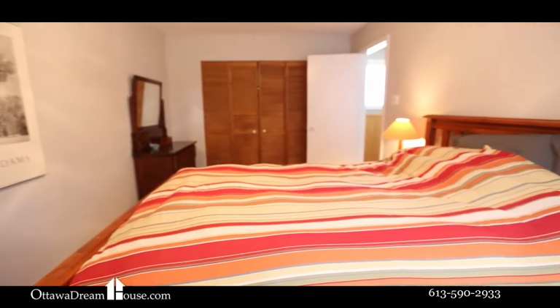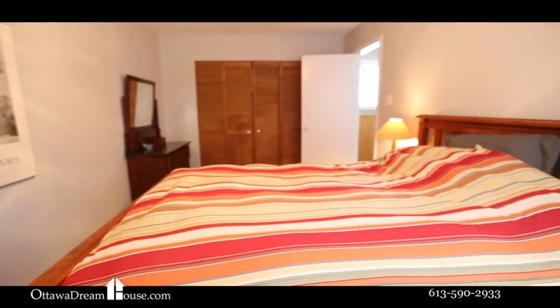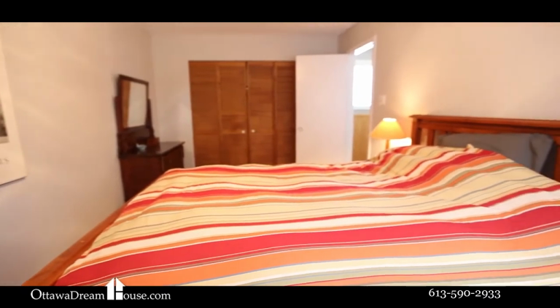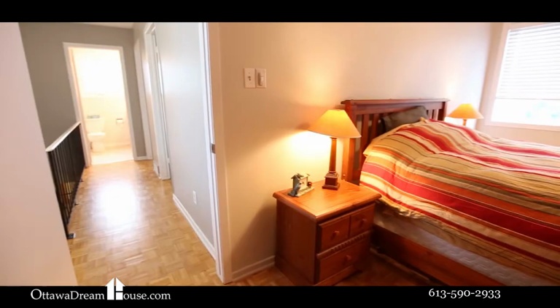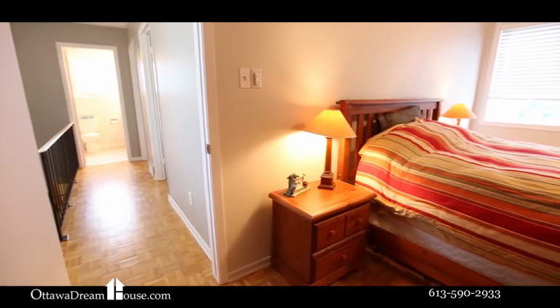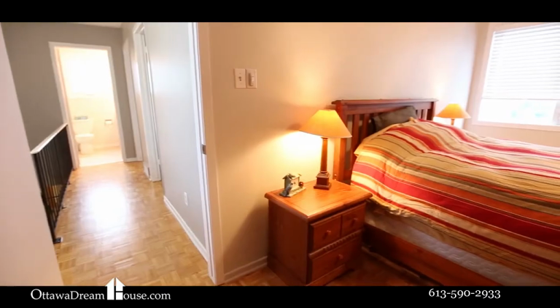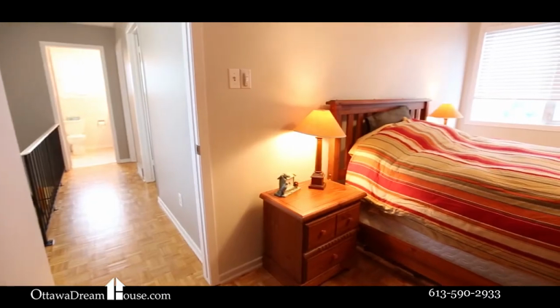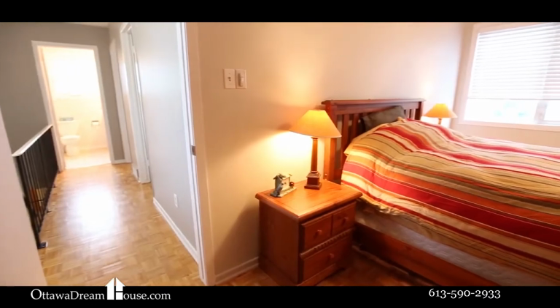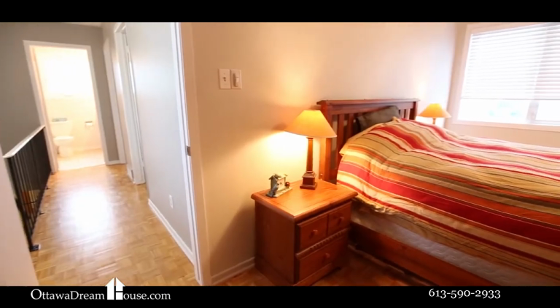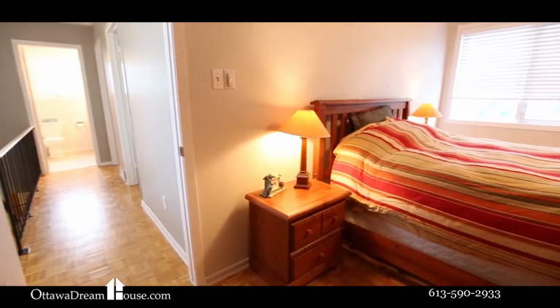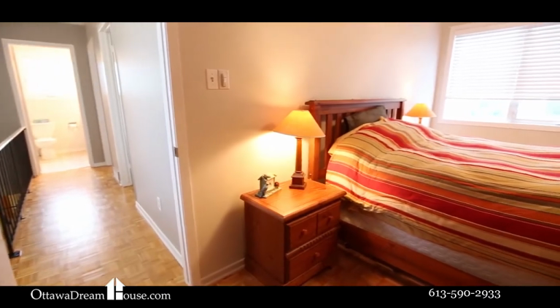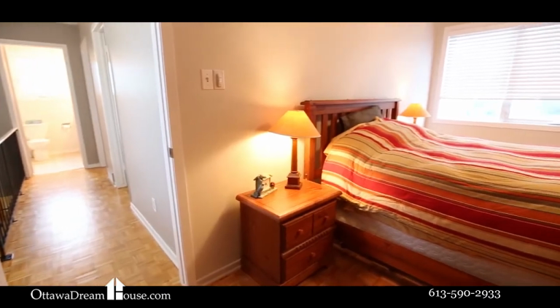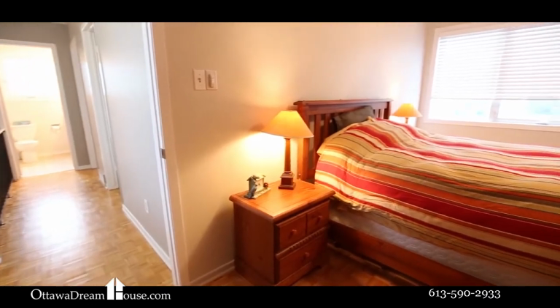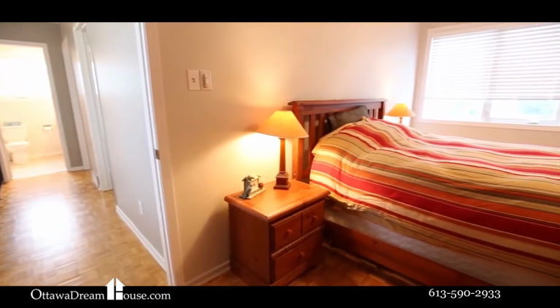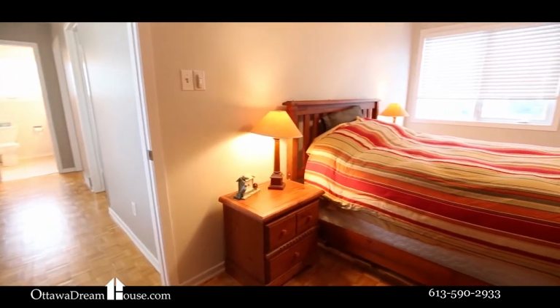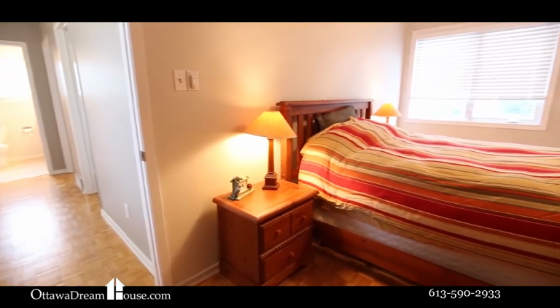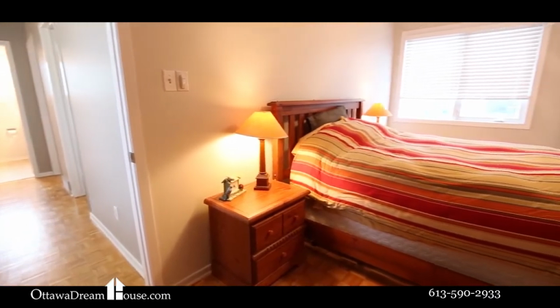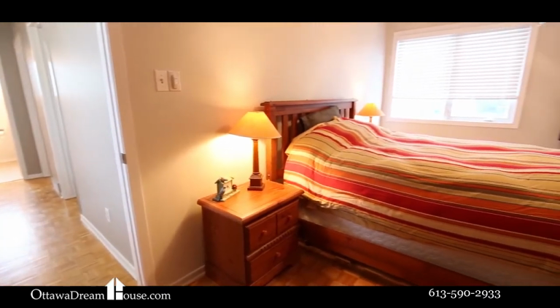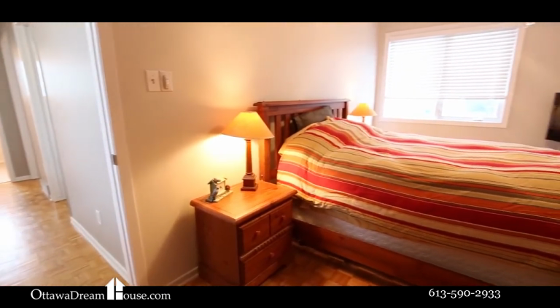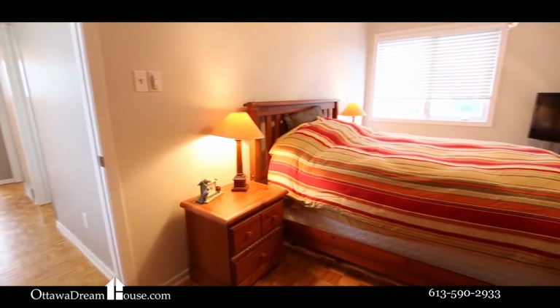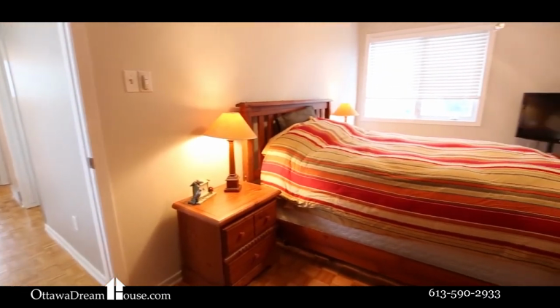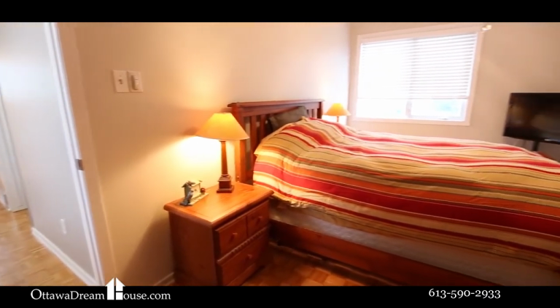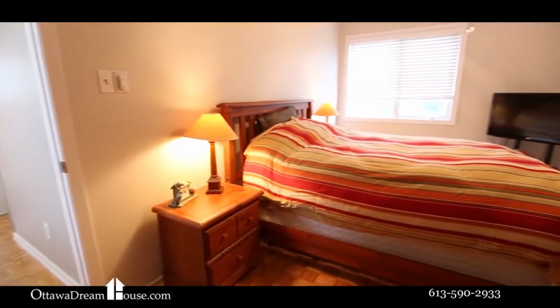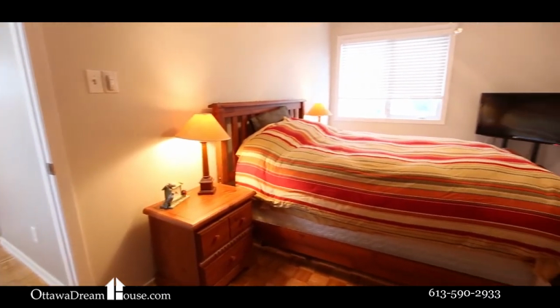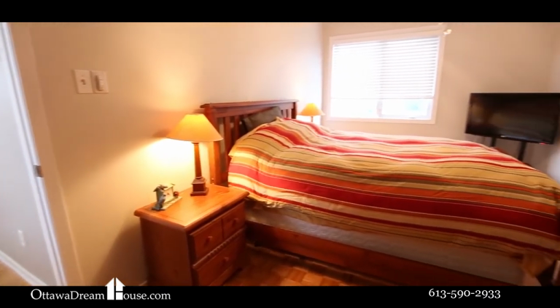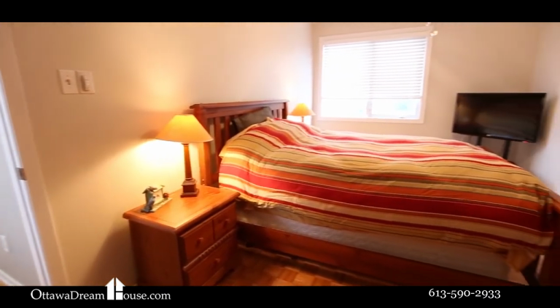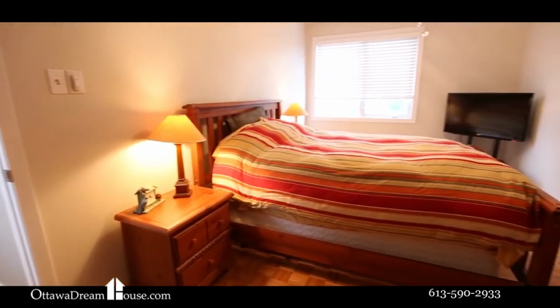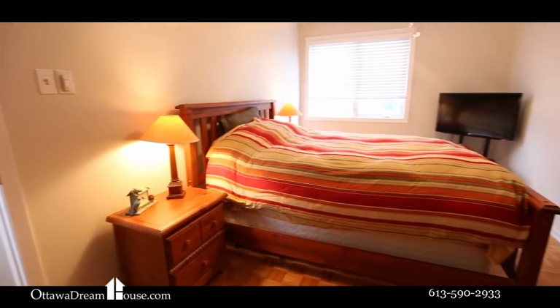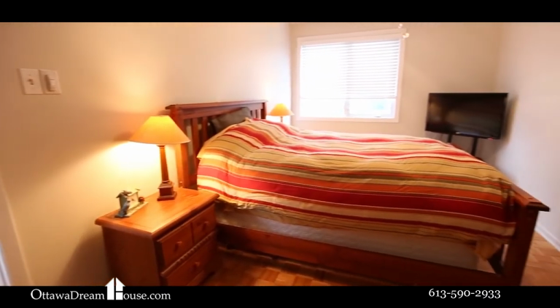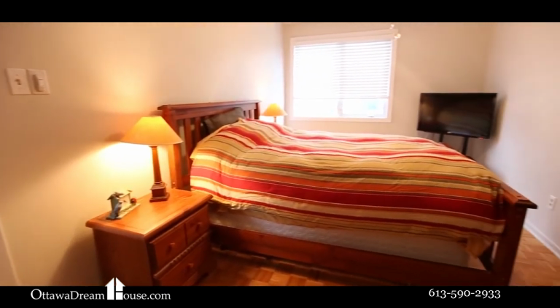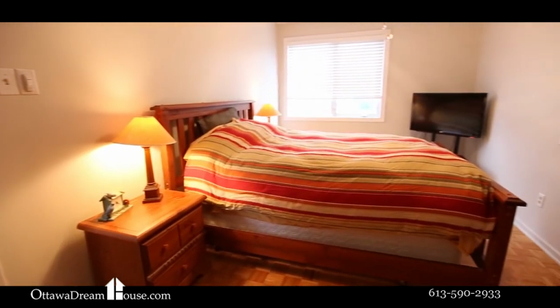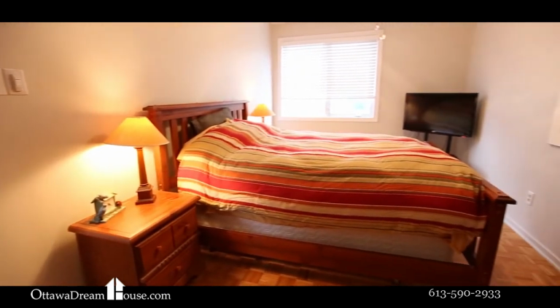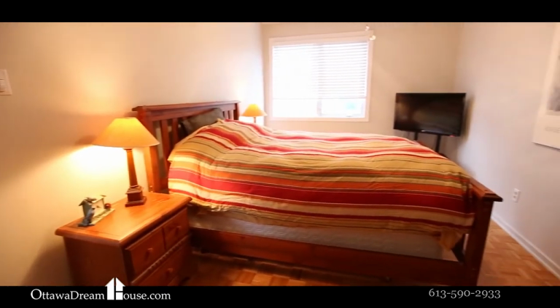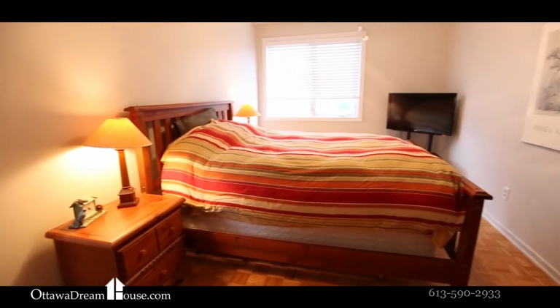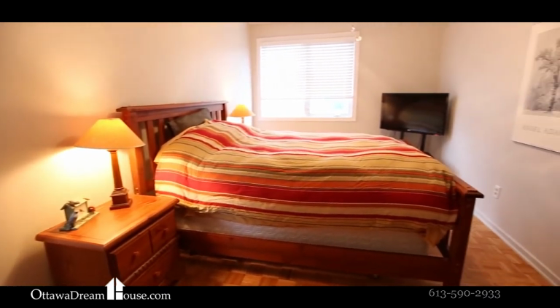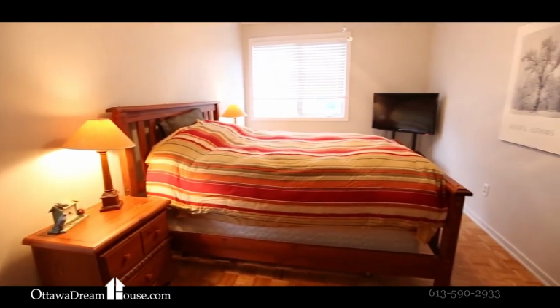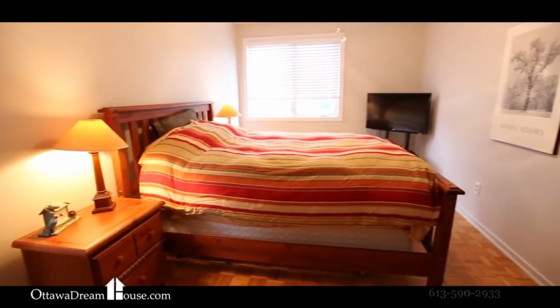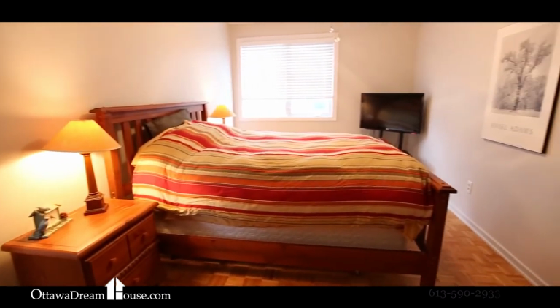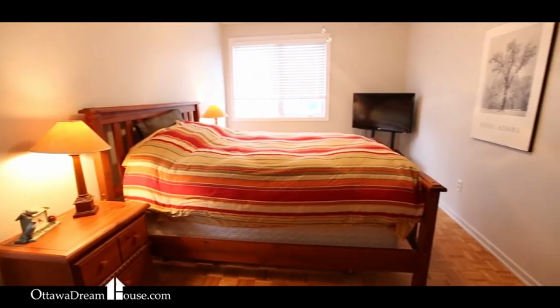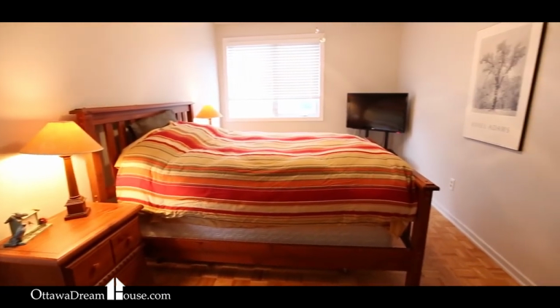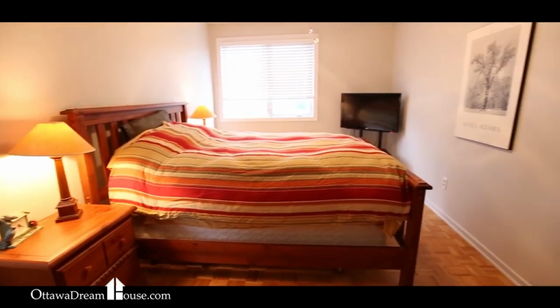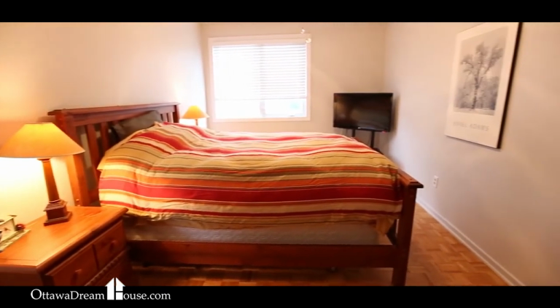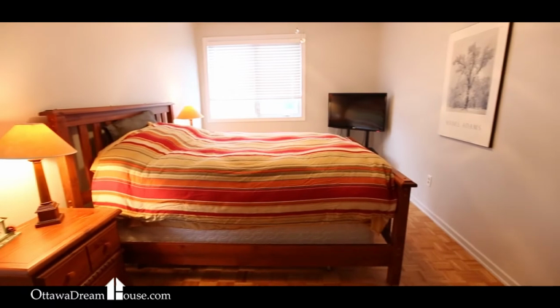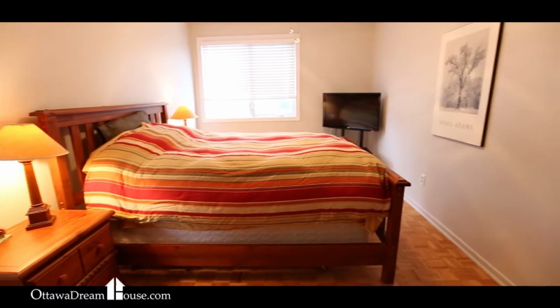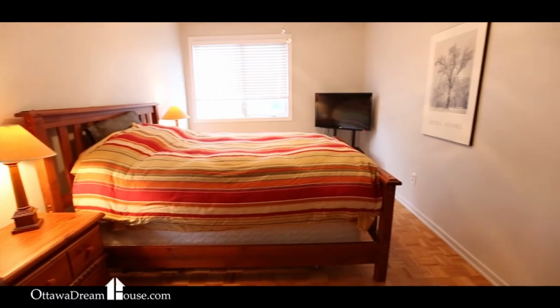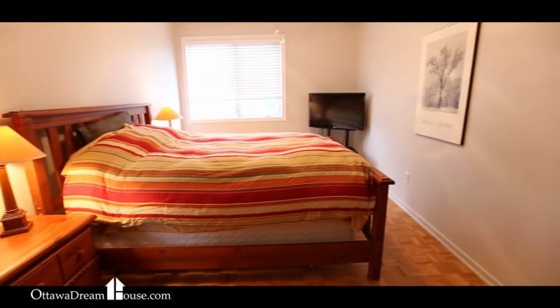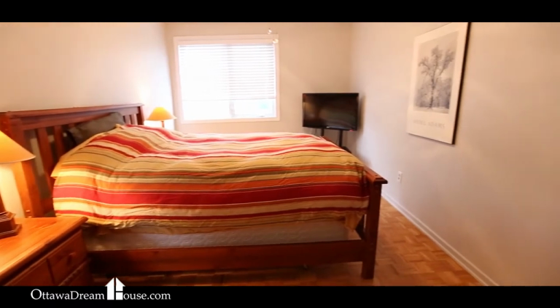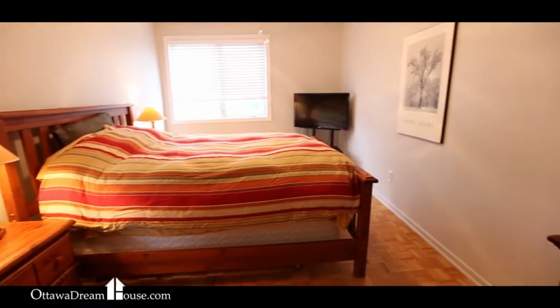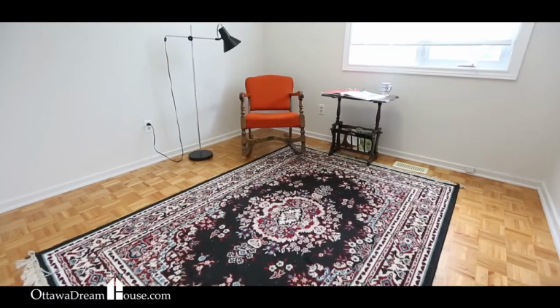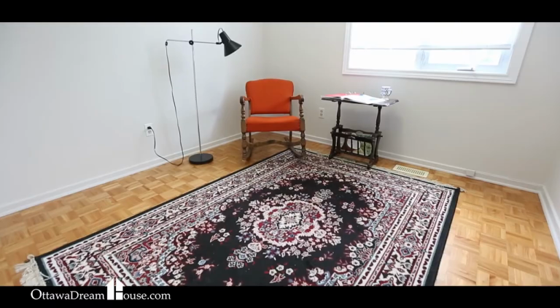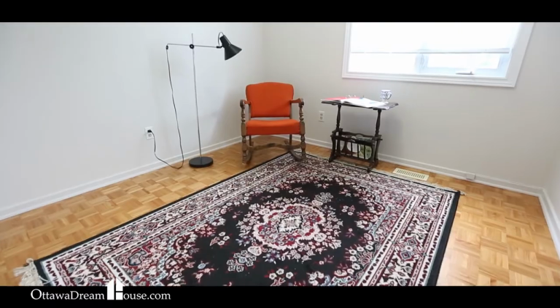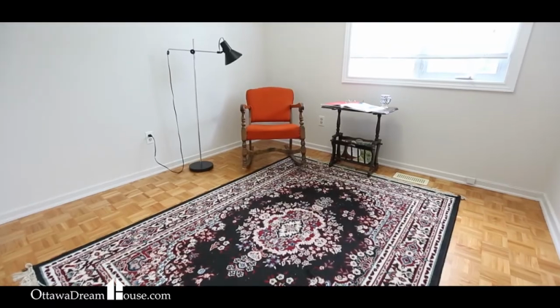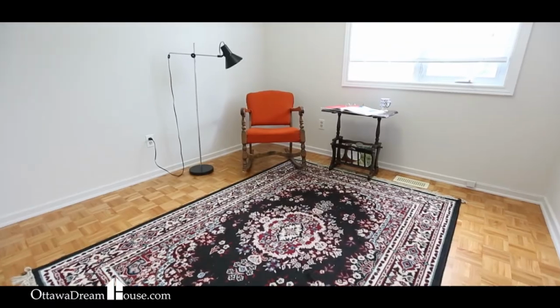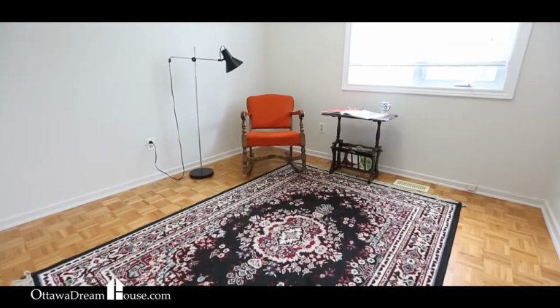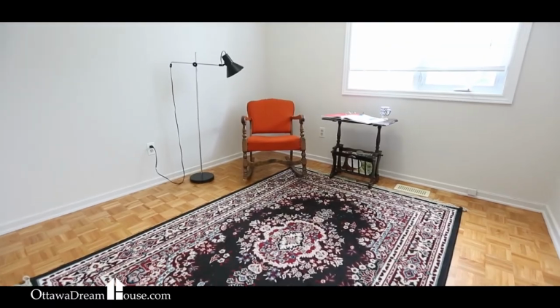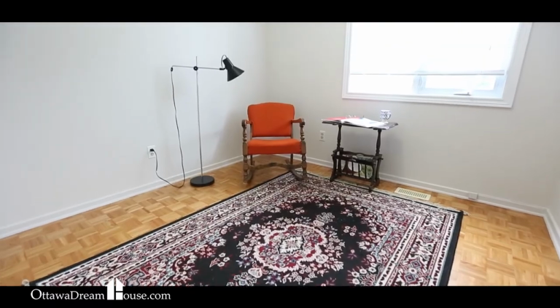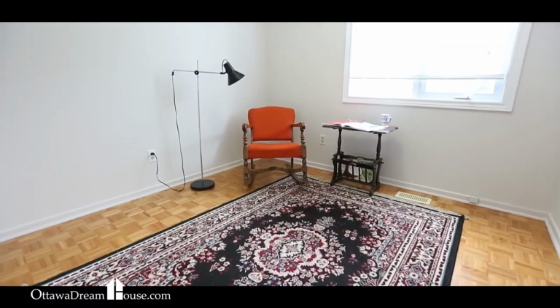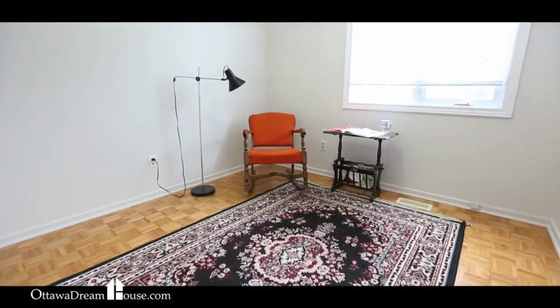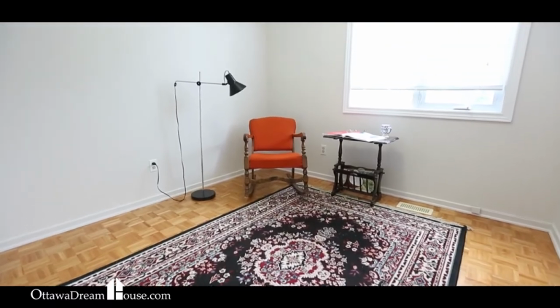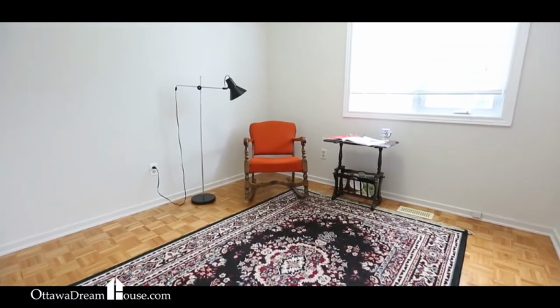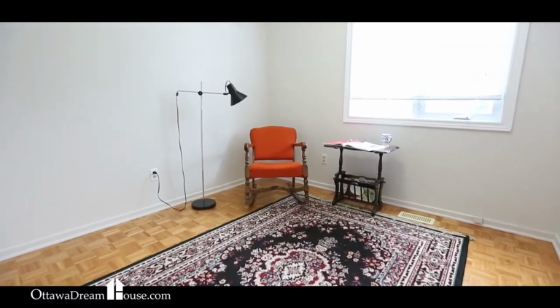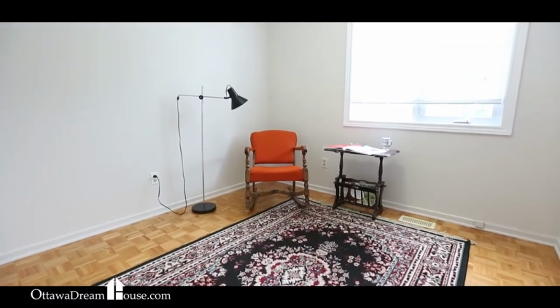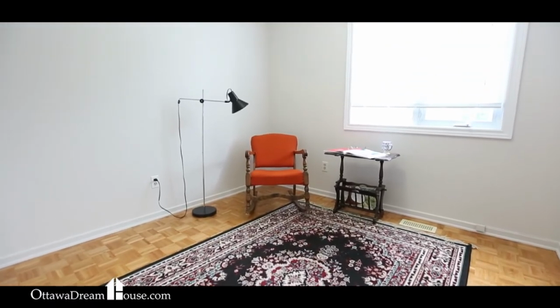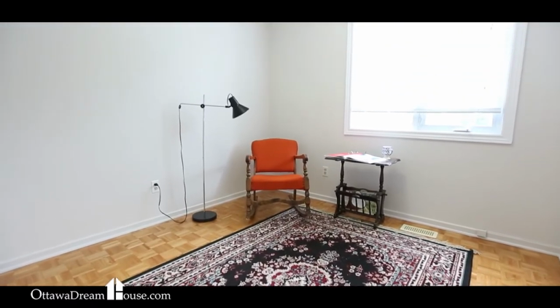The three bedrooms upstairs all have impeccable hardwood floors, large vinyl windows and good-sized closets.